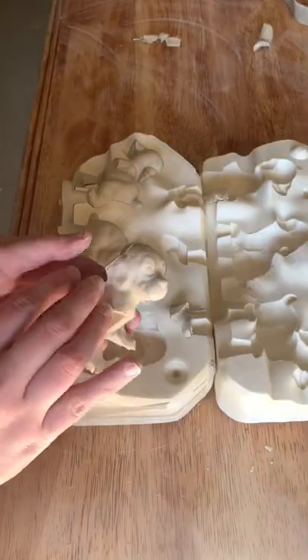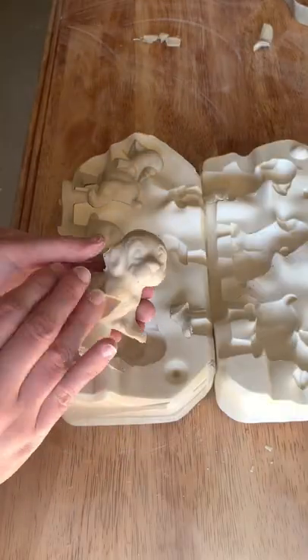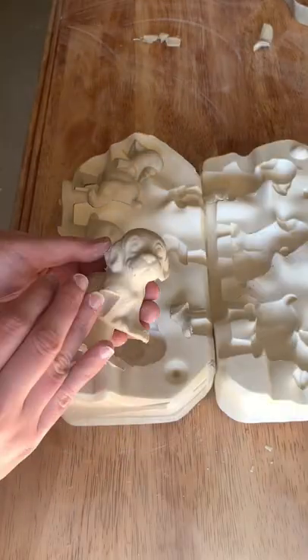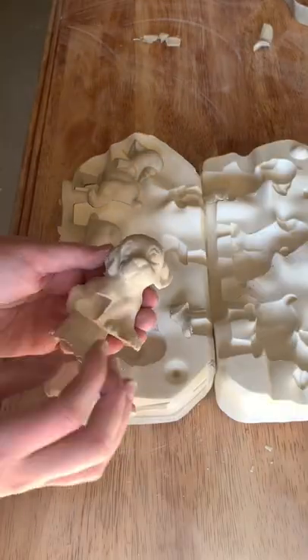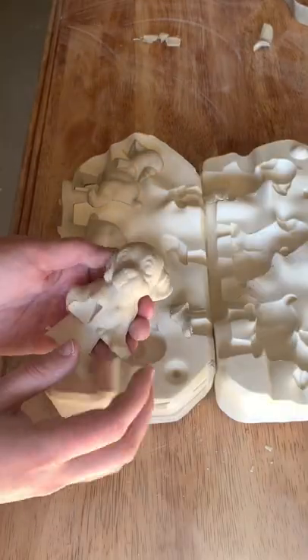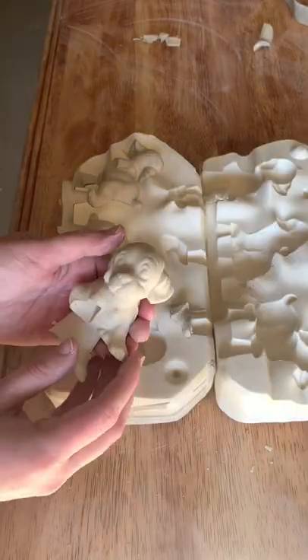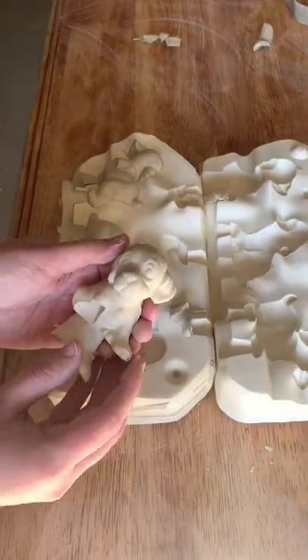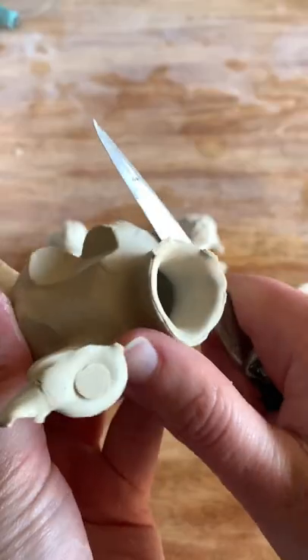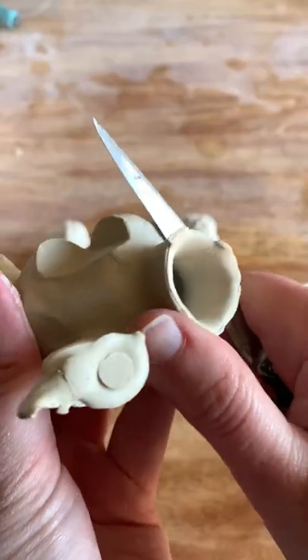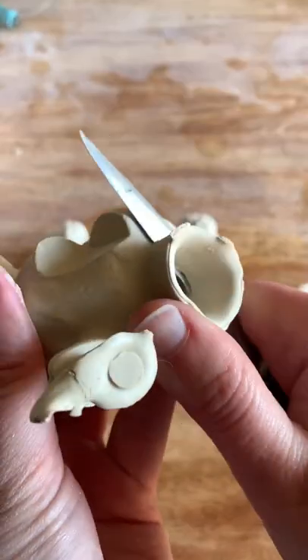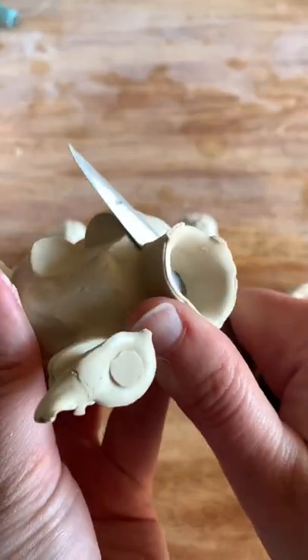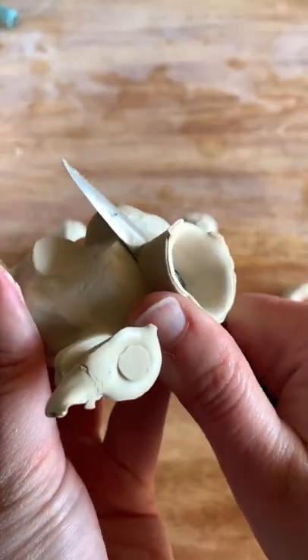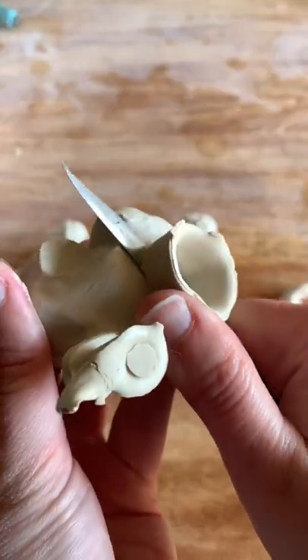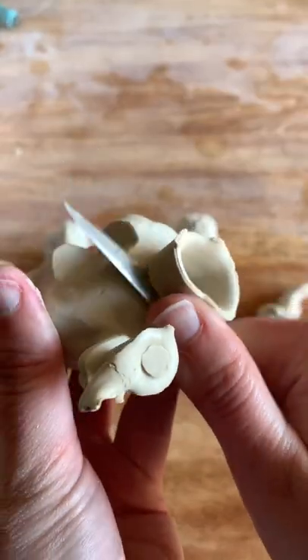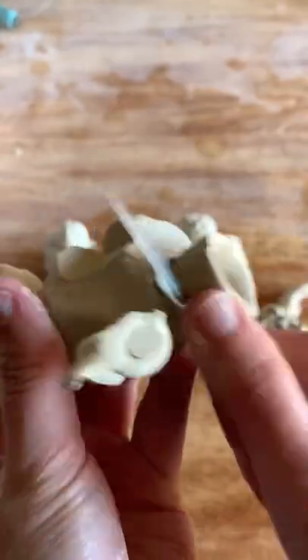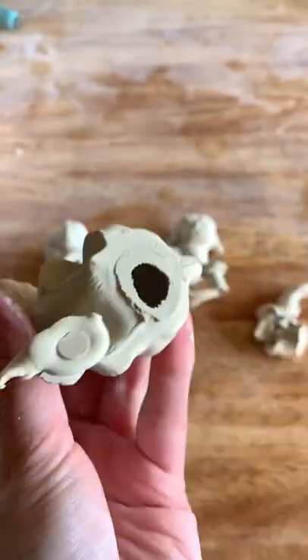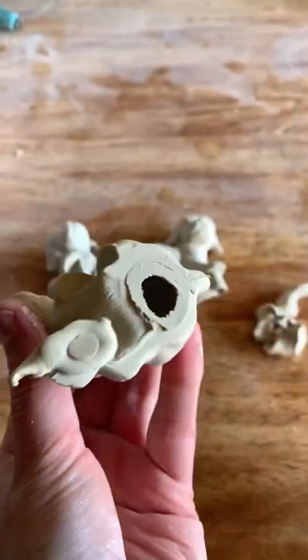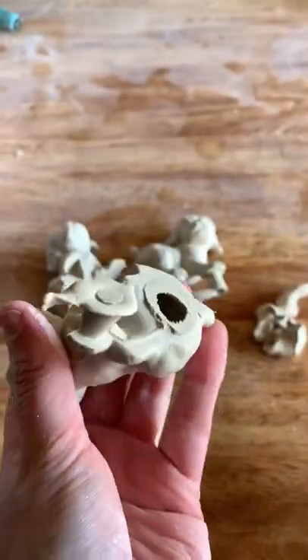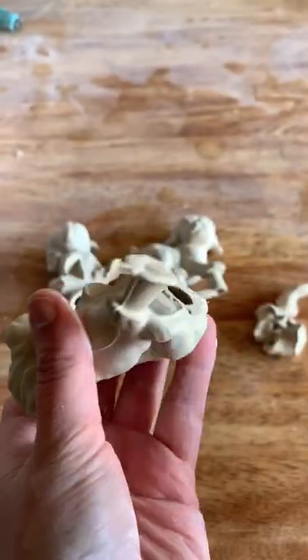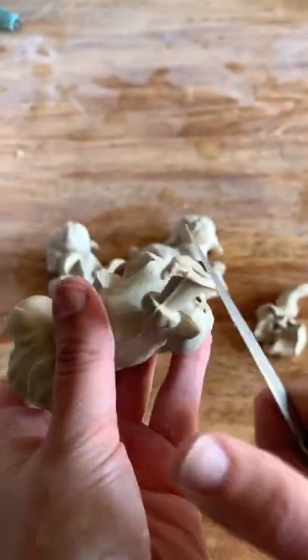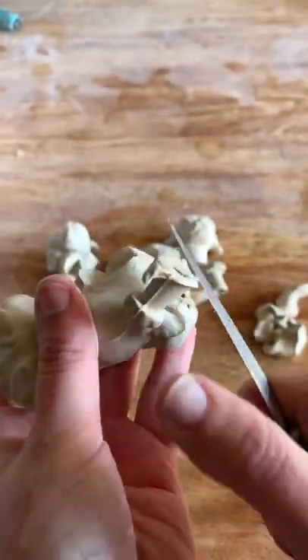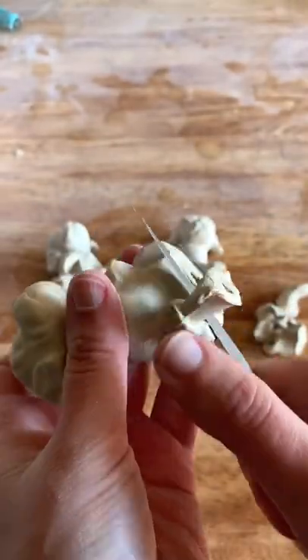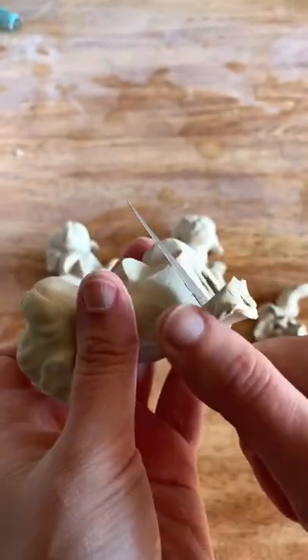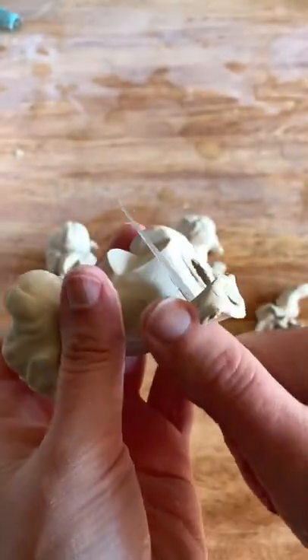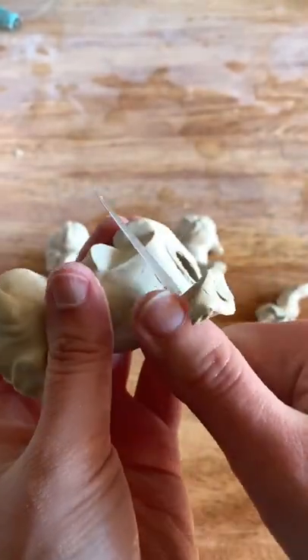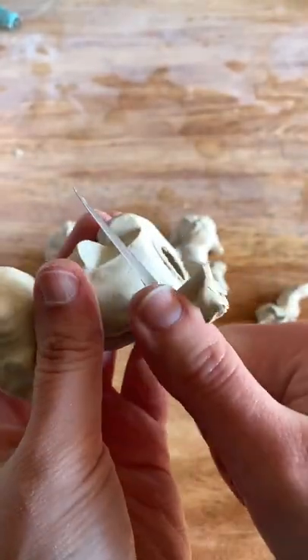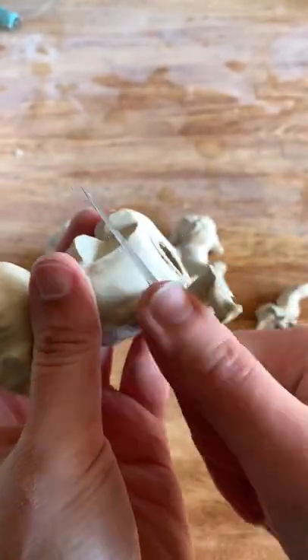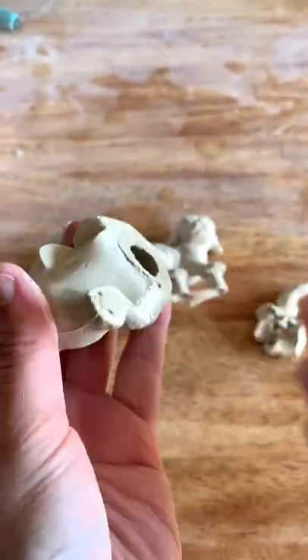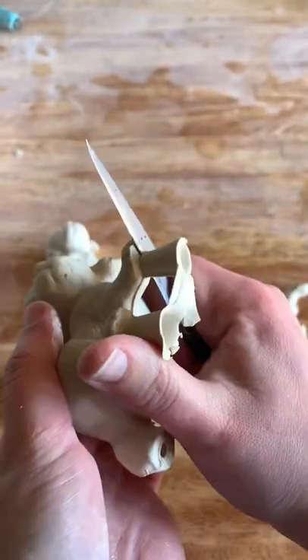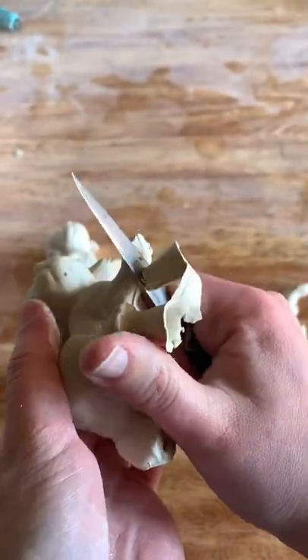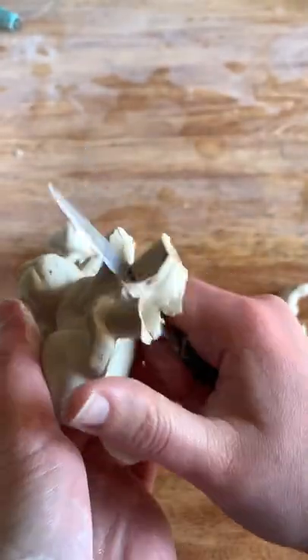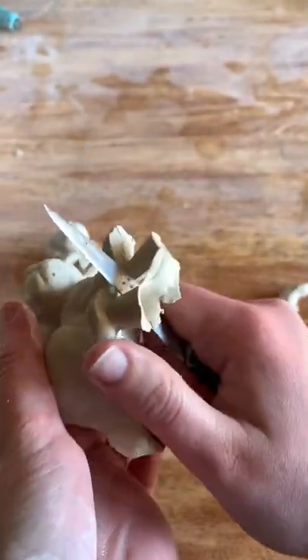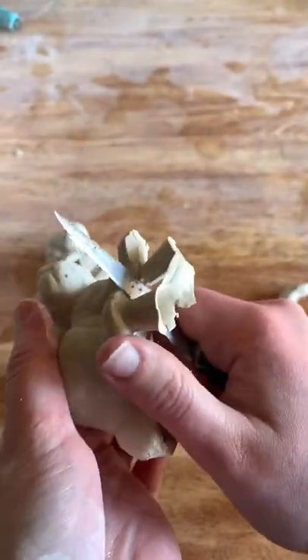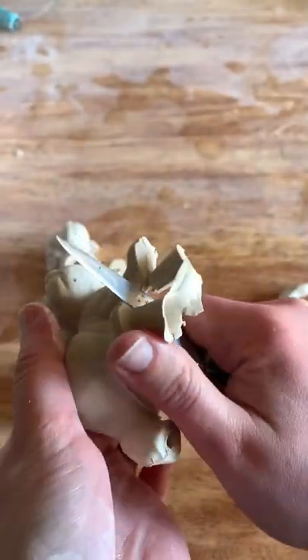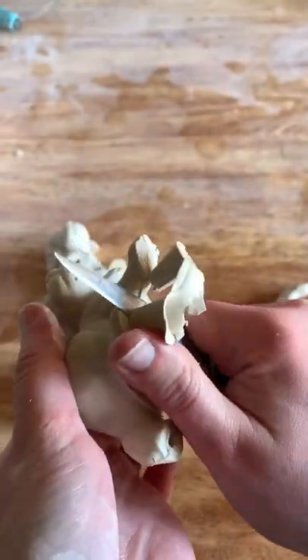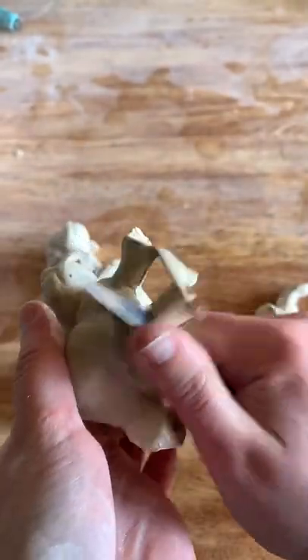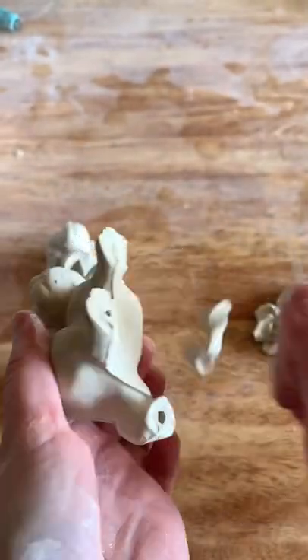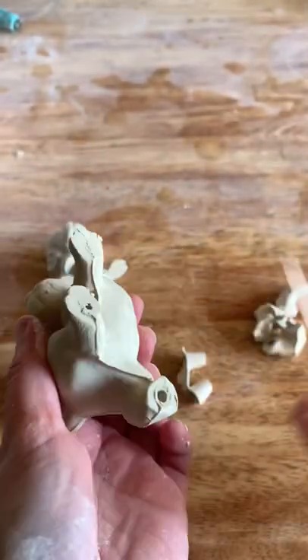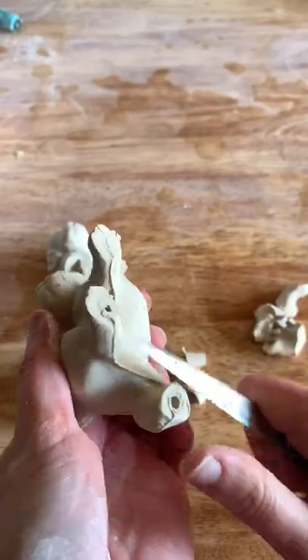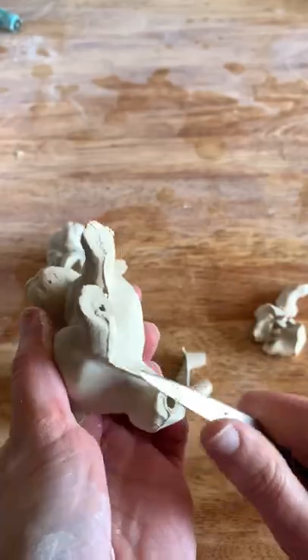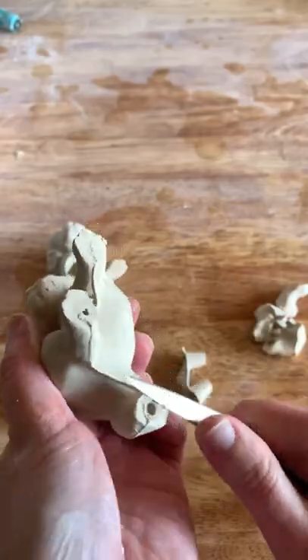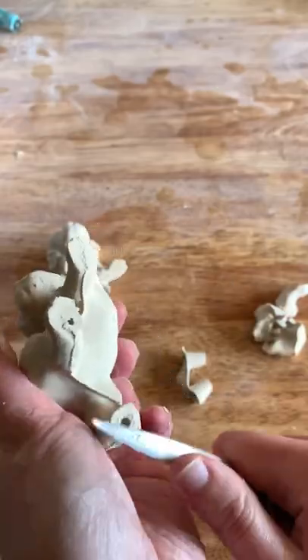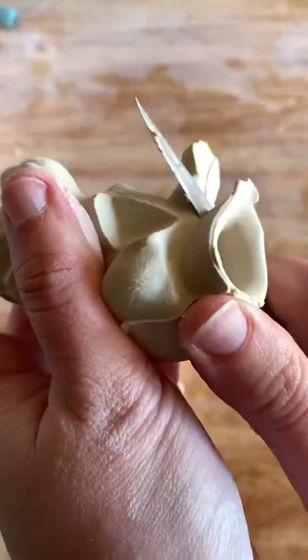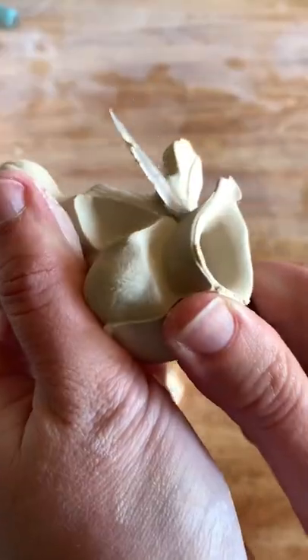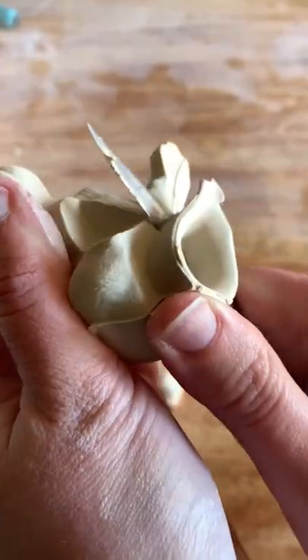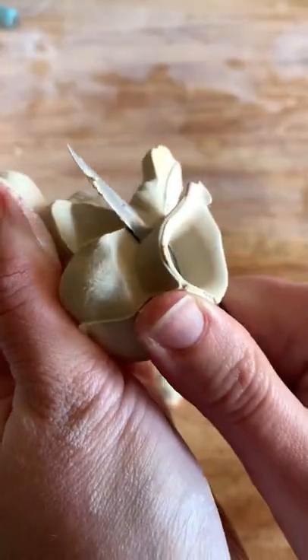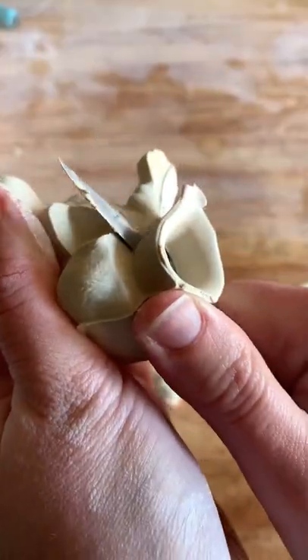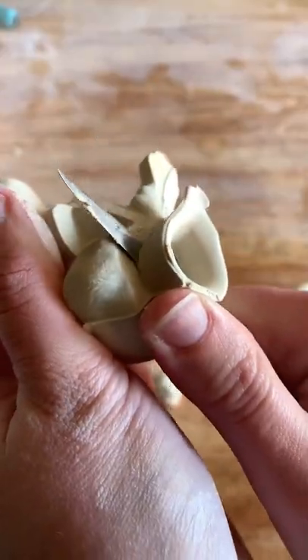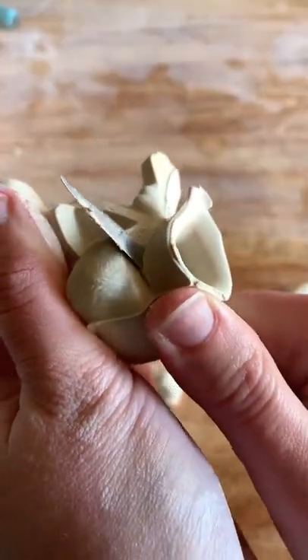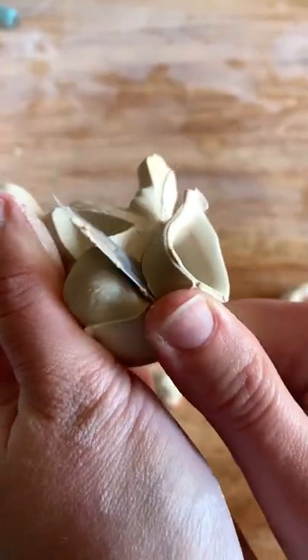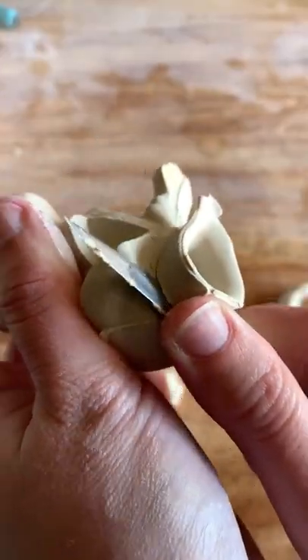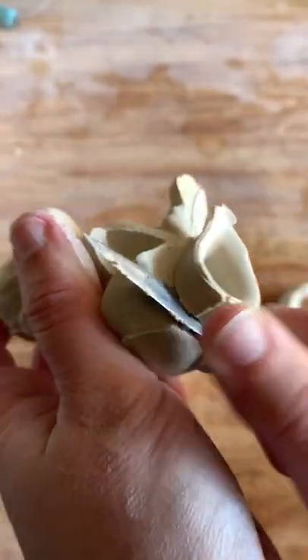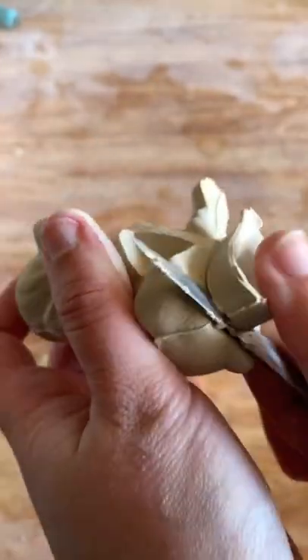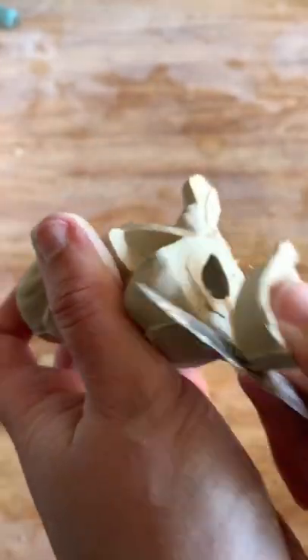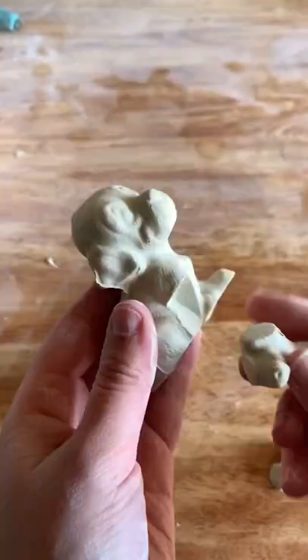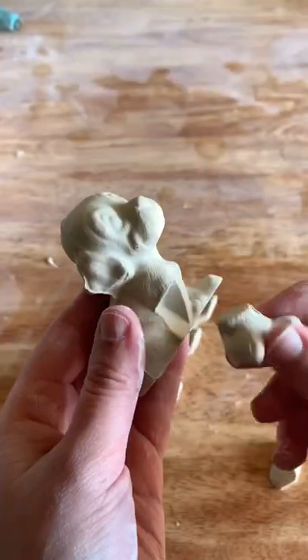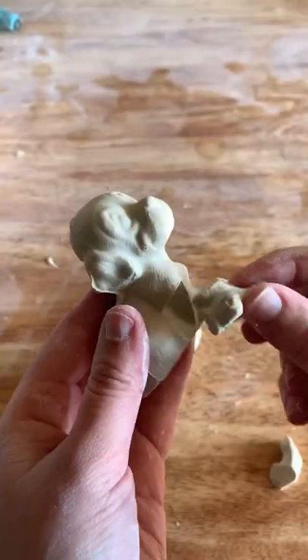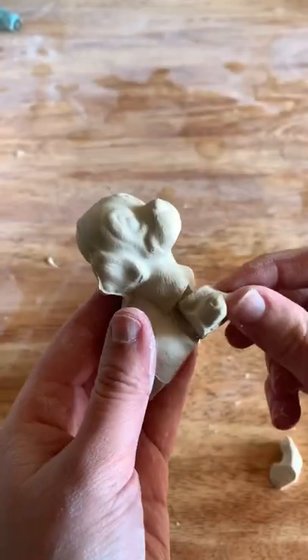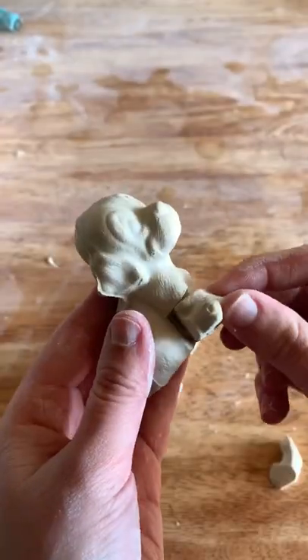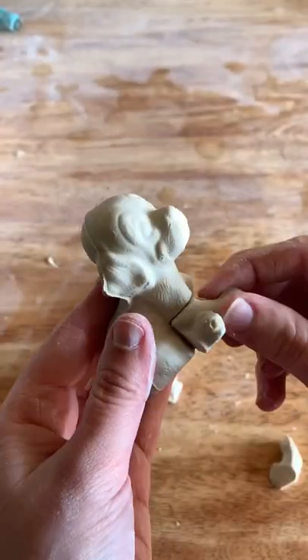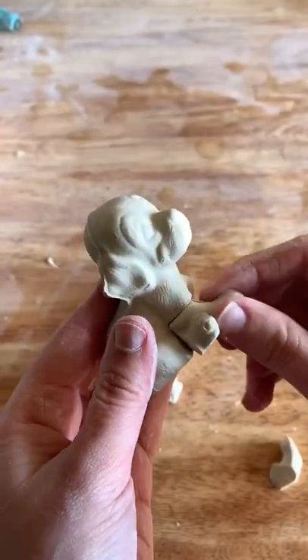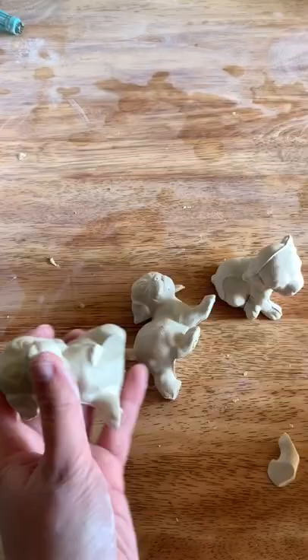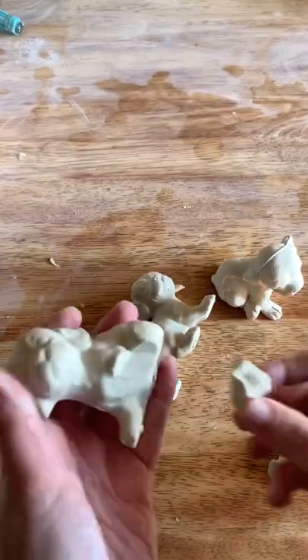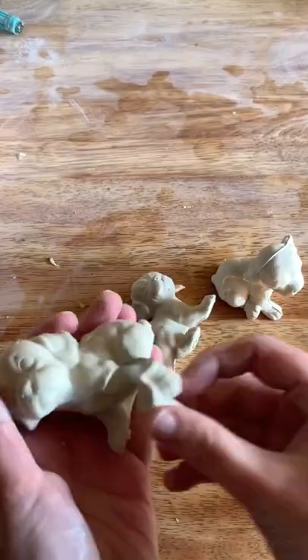I cut off the excess and begin smoothing them down for painting, and I had to attach legs to the puppies, which is kind of like putting puzzle pieces together.